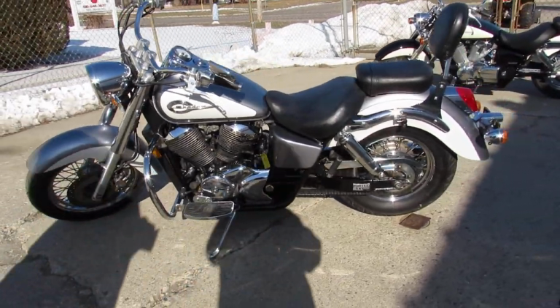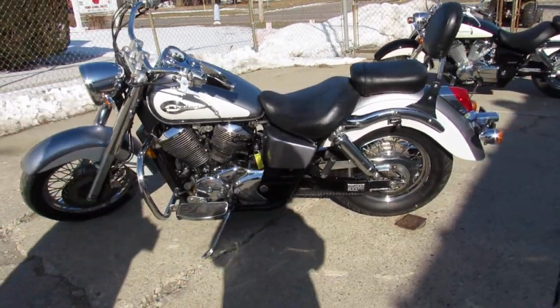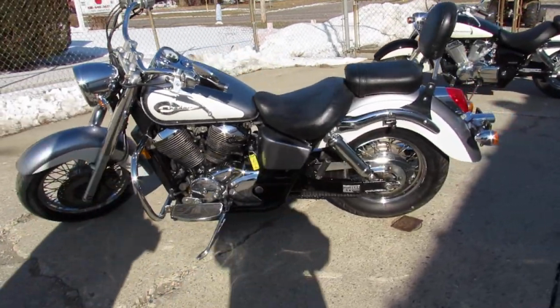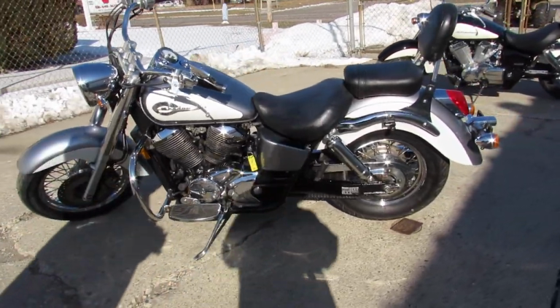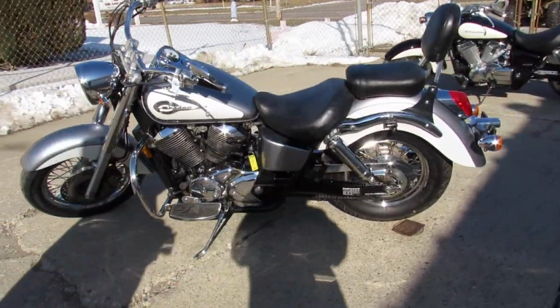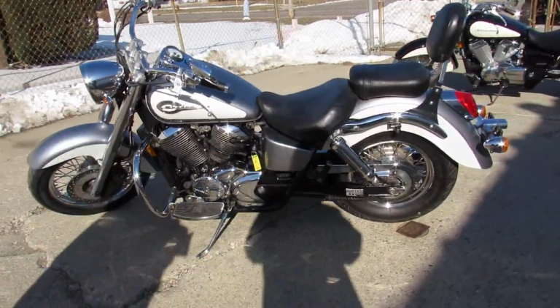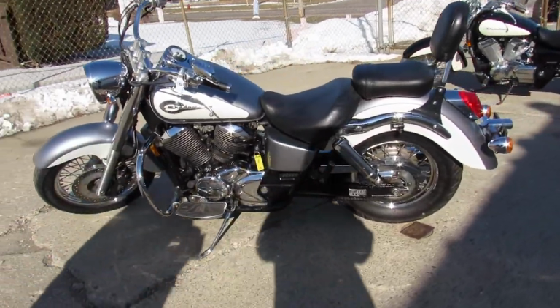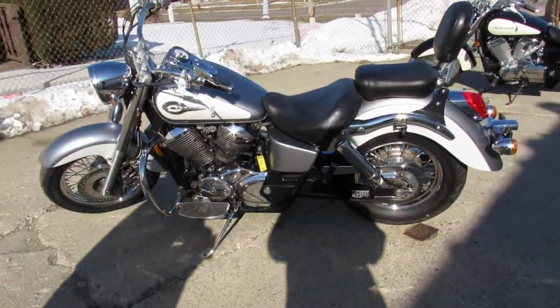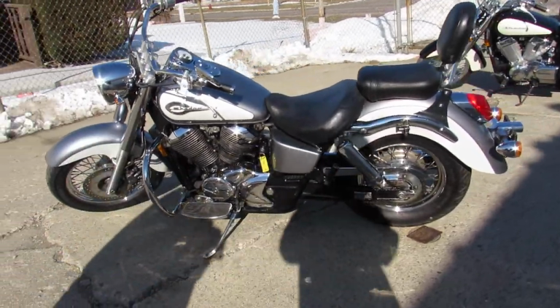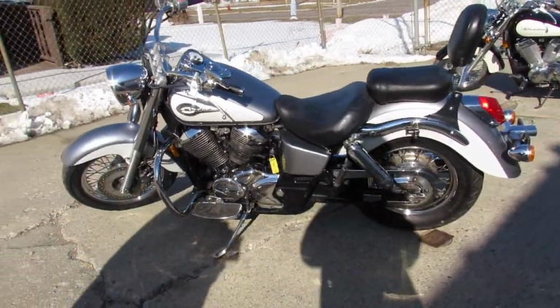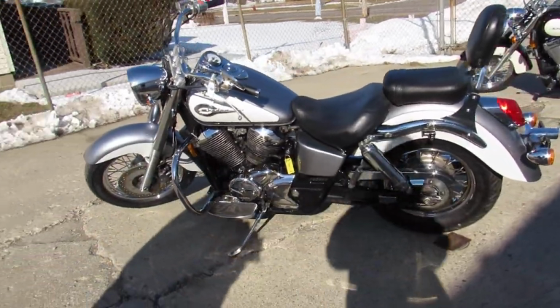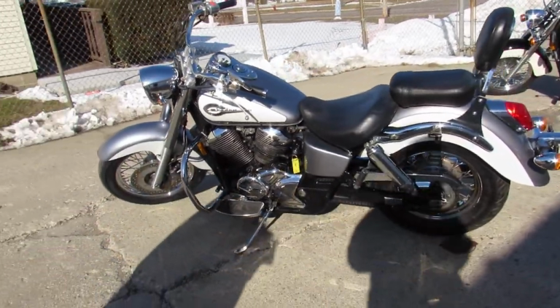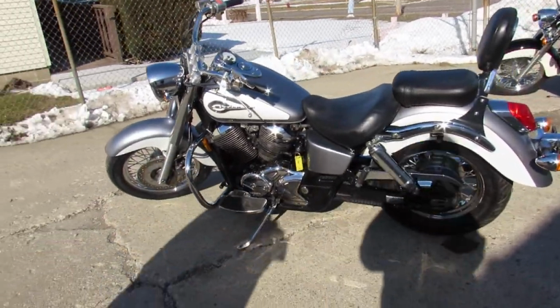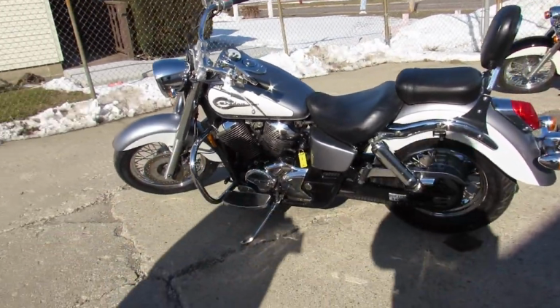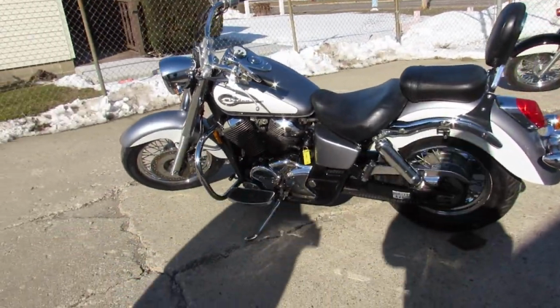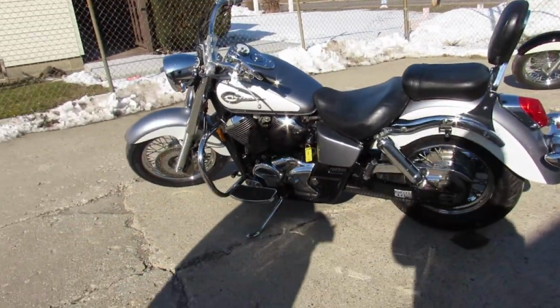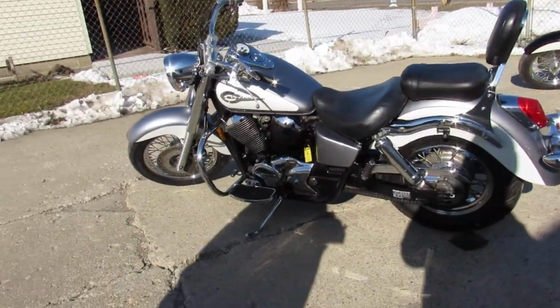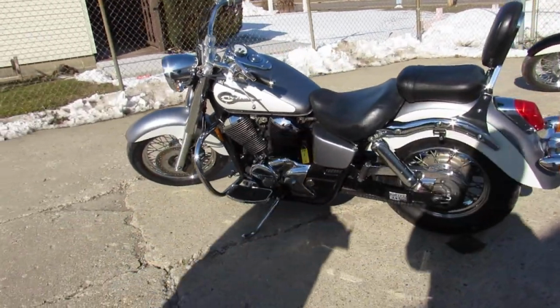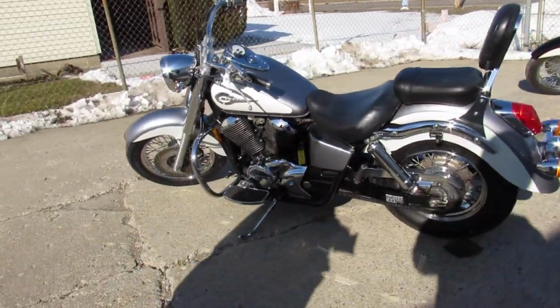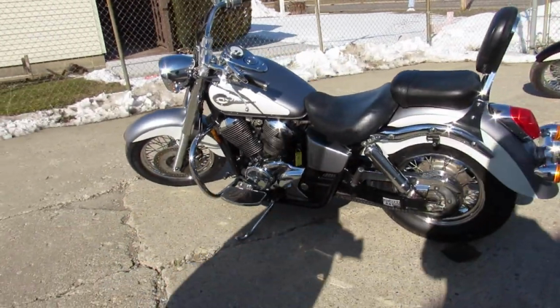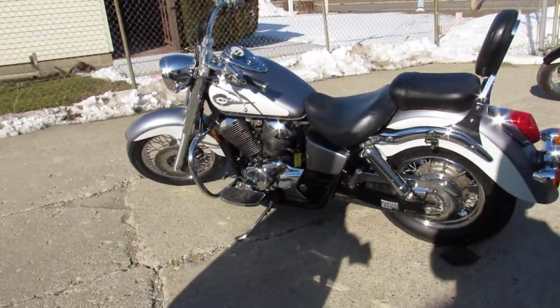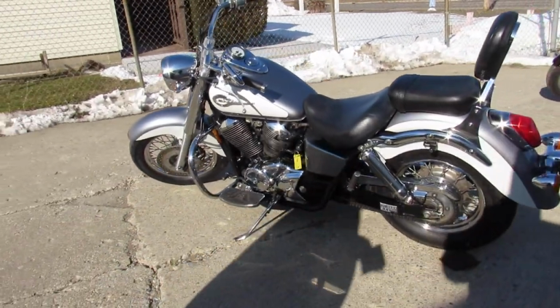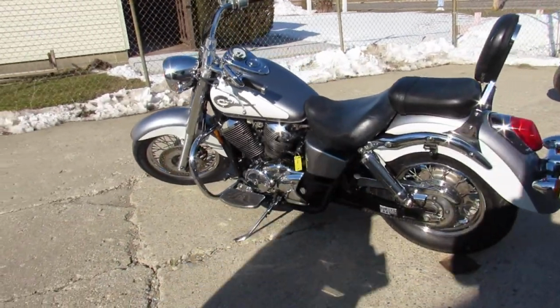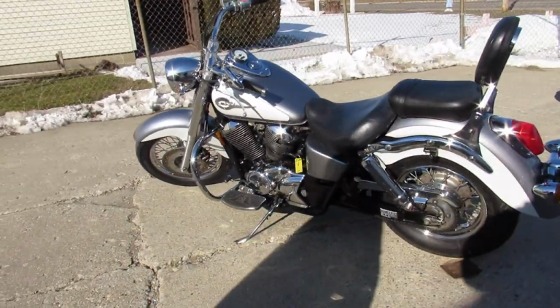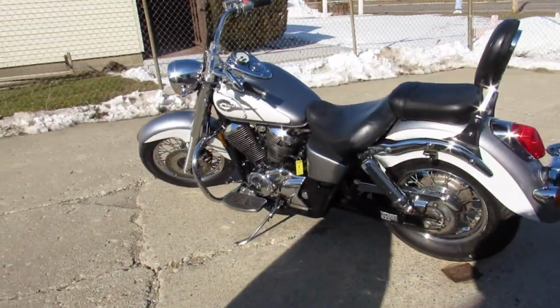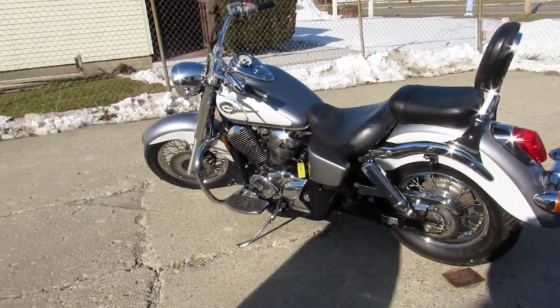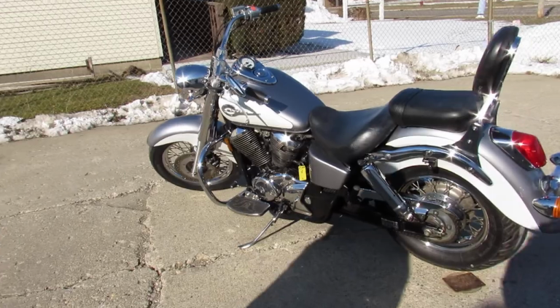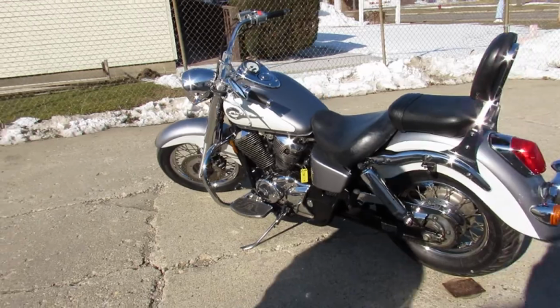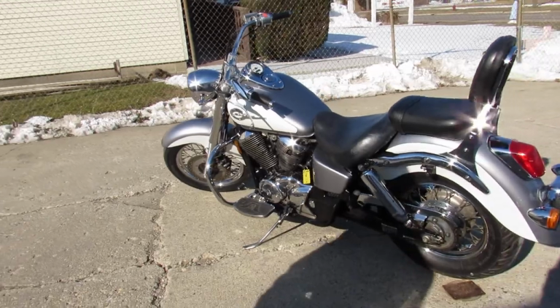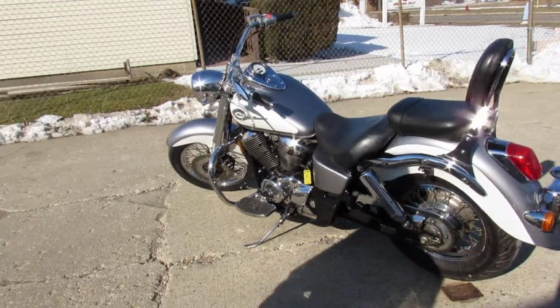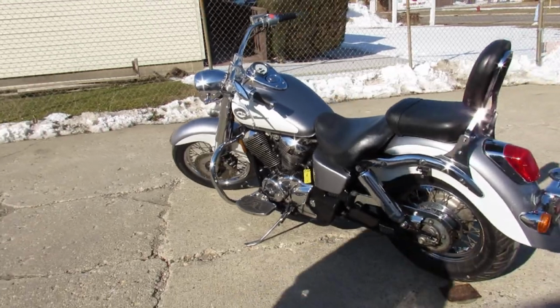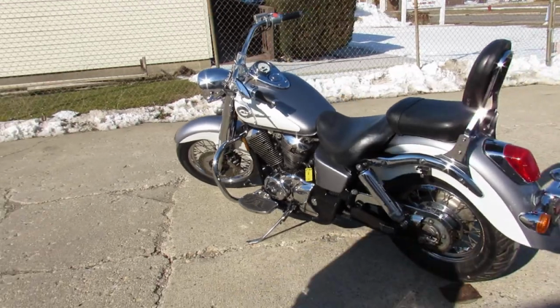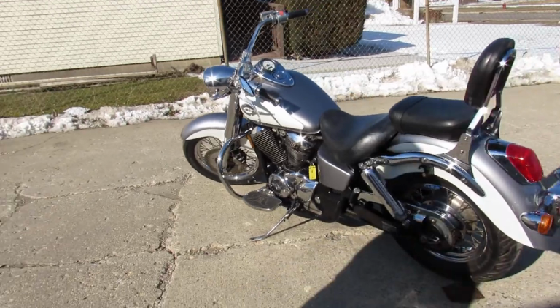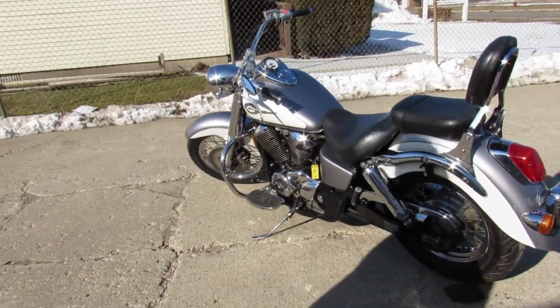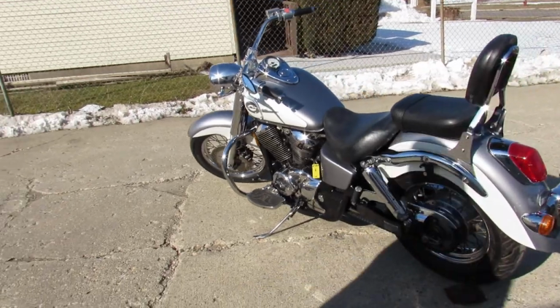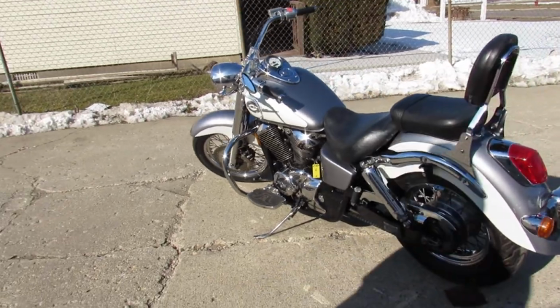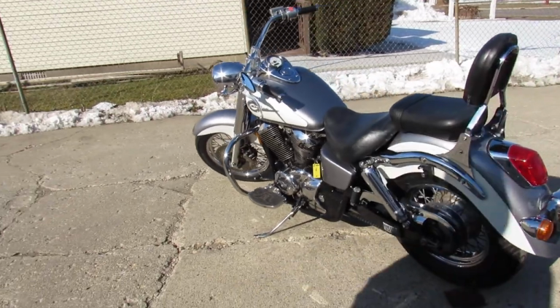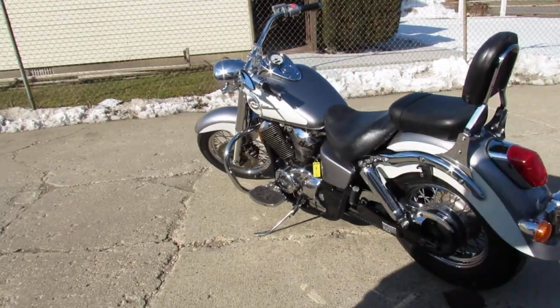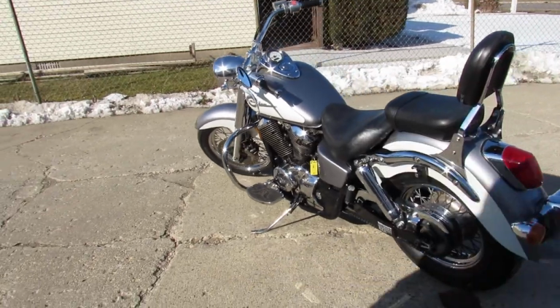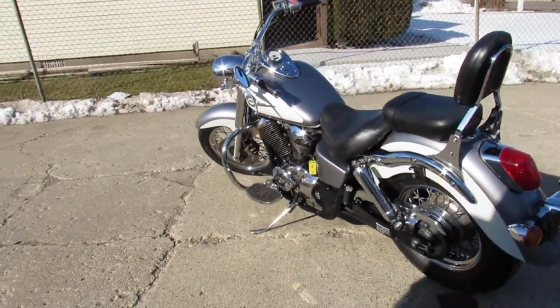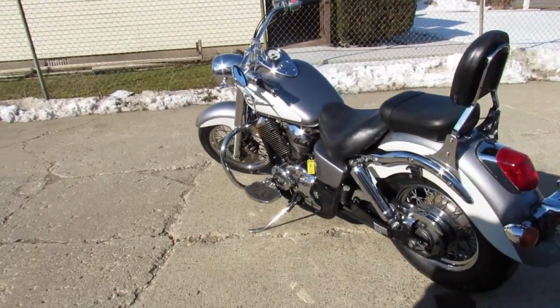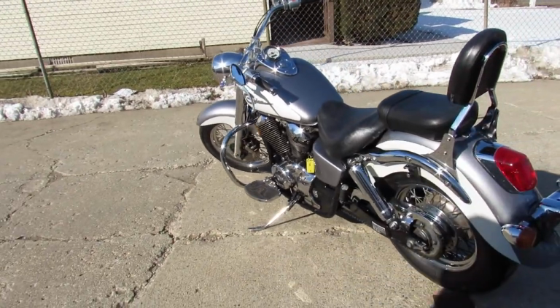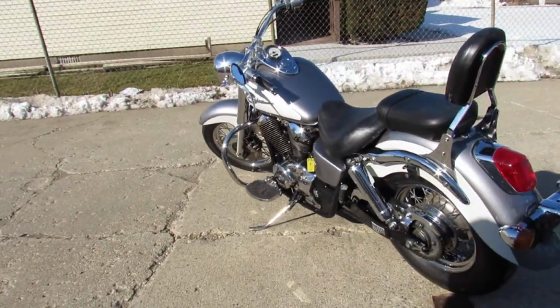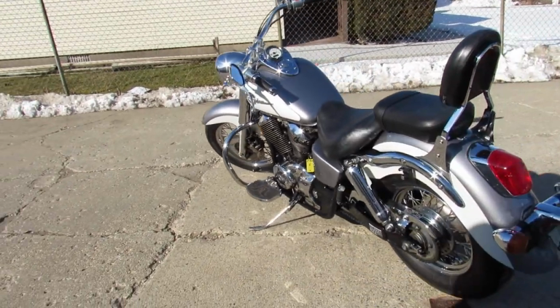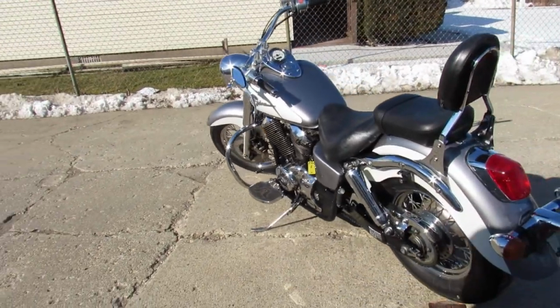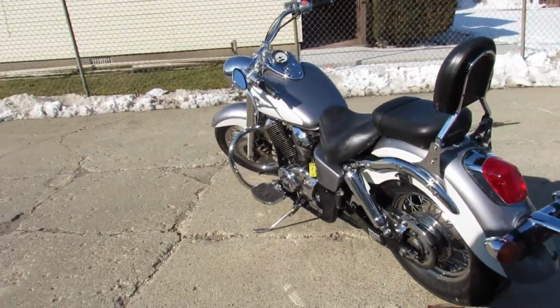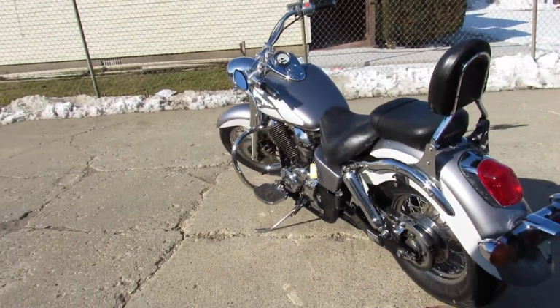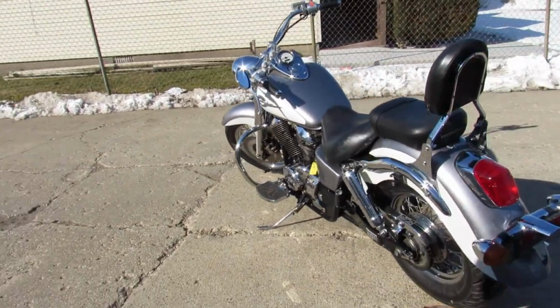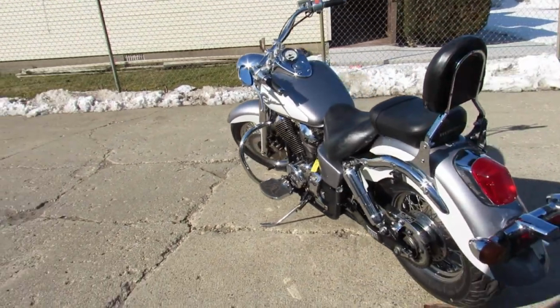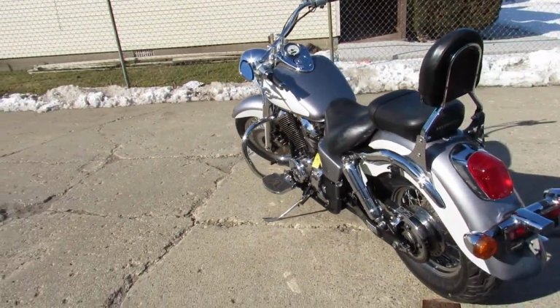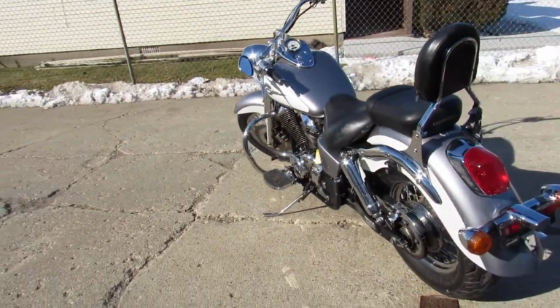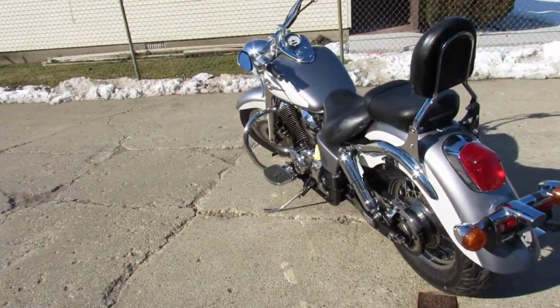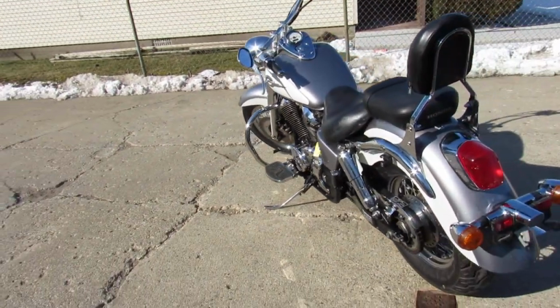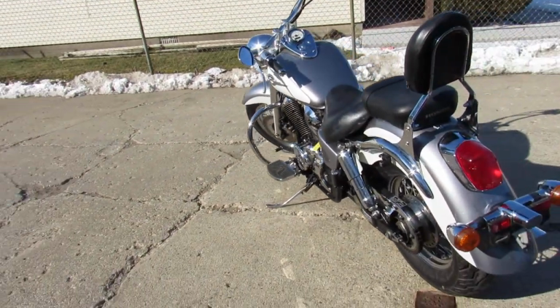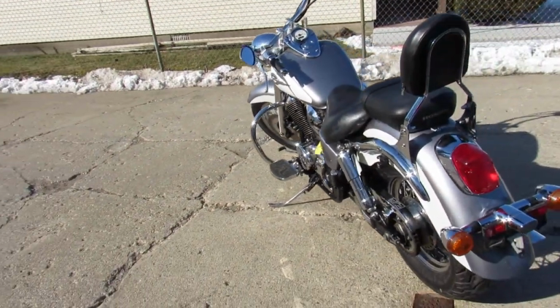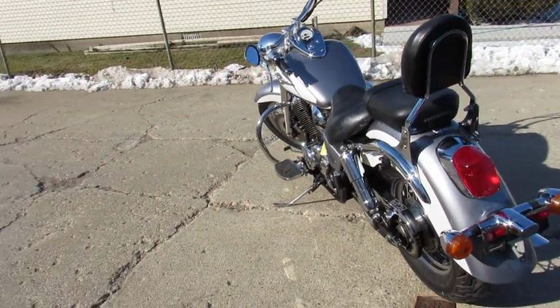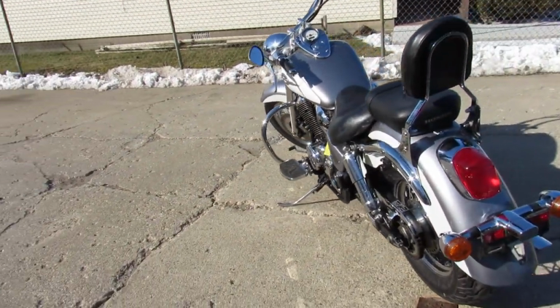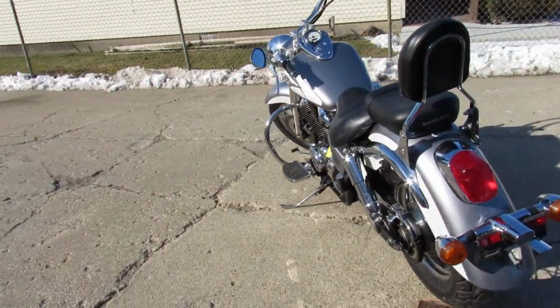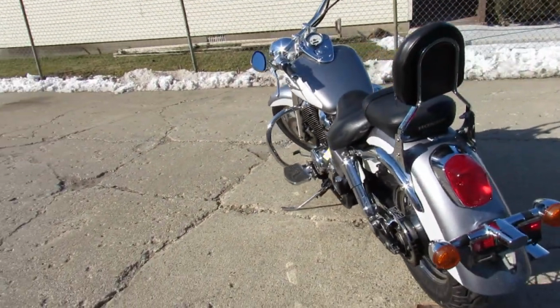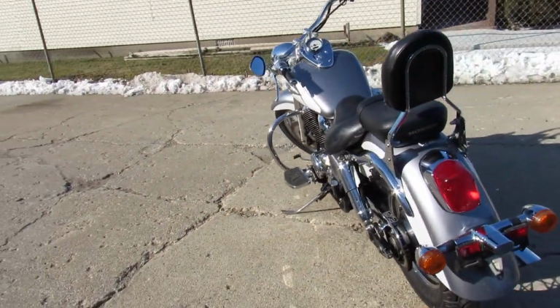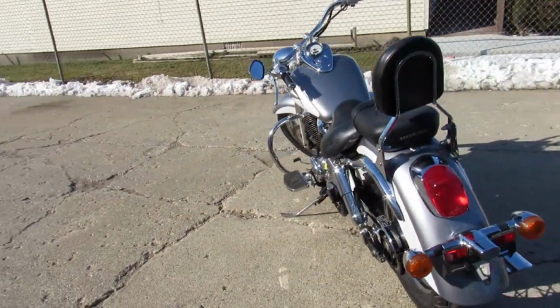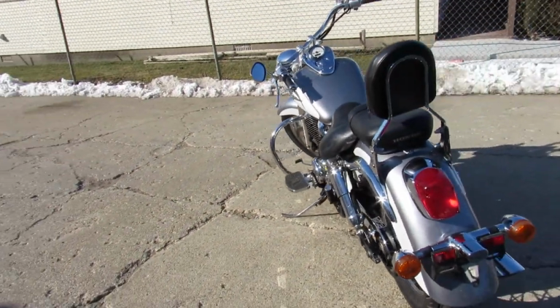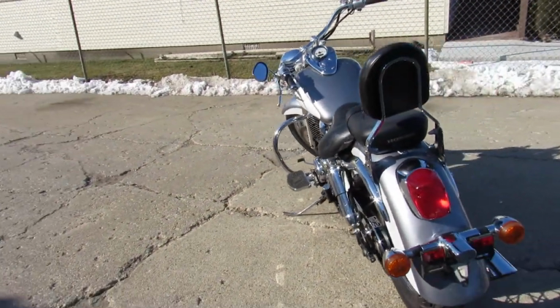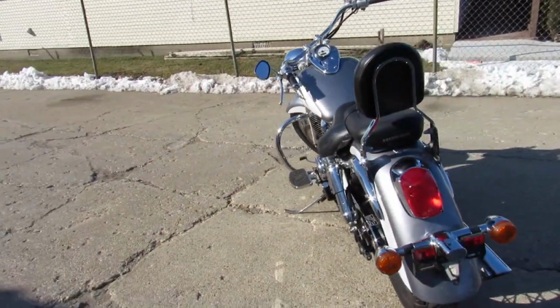It's got tons of chrome, chrome lace wheels — great bike for the money. $22.99 gets you on the side of the Shadow 750.